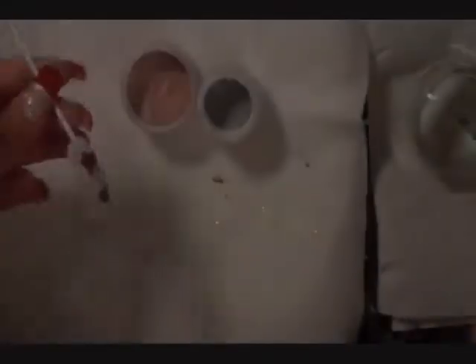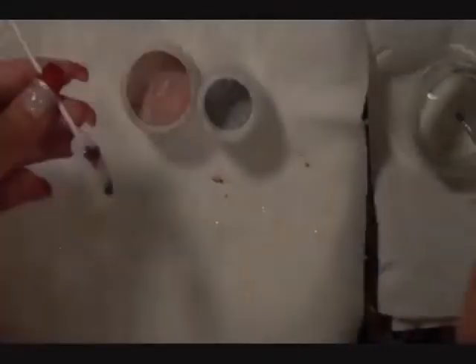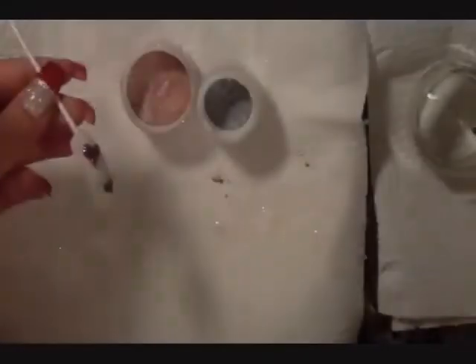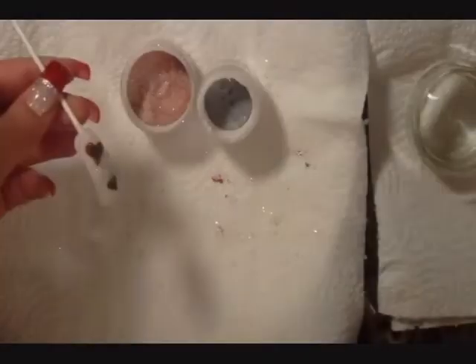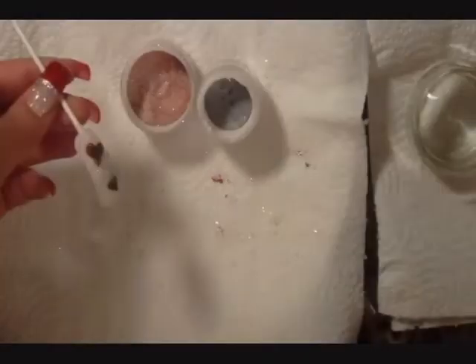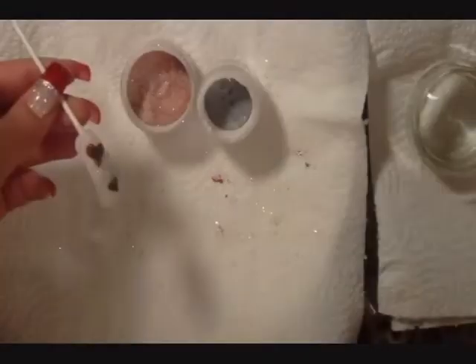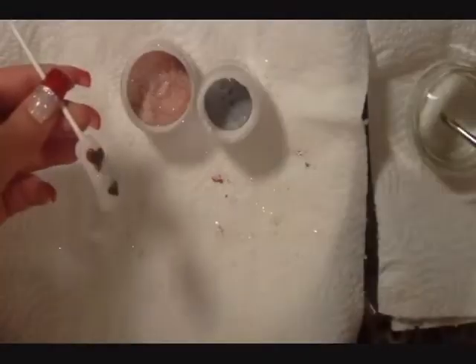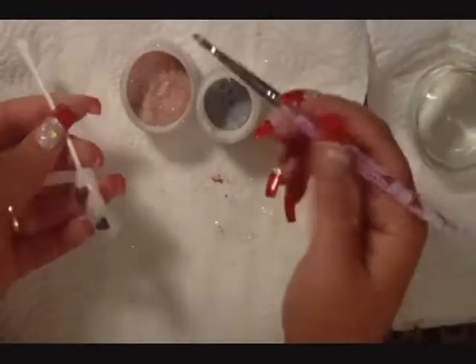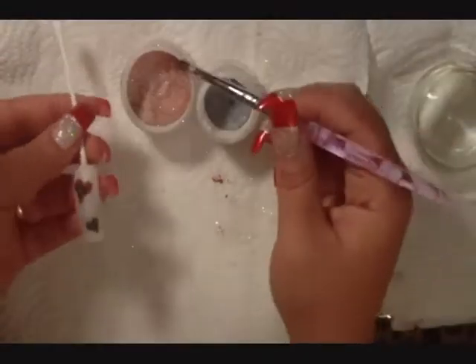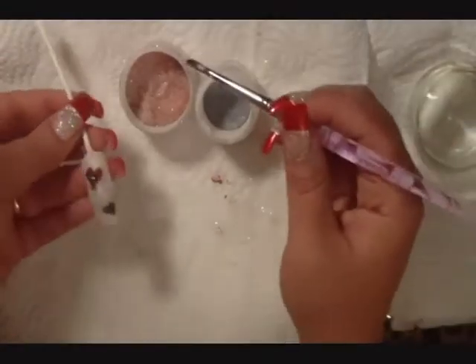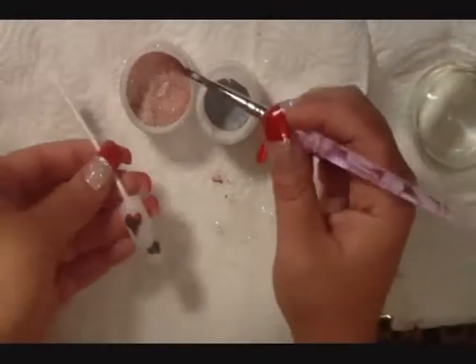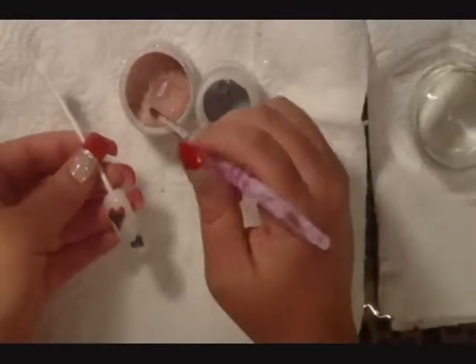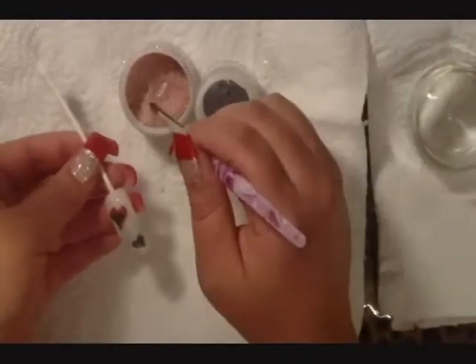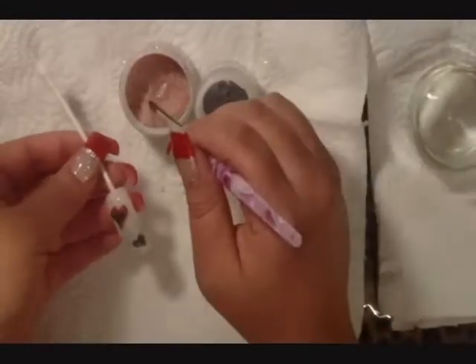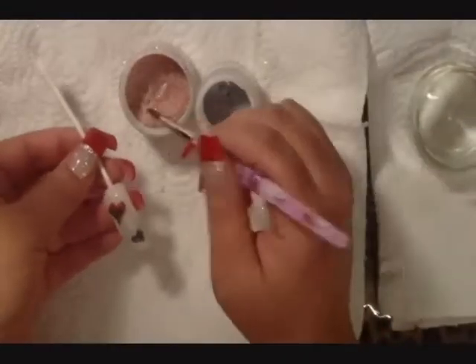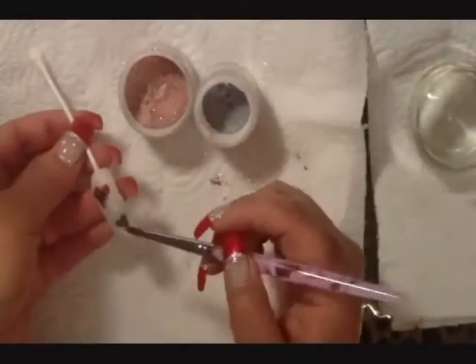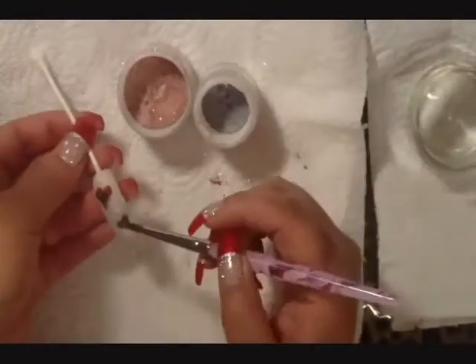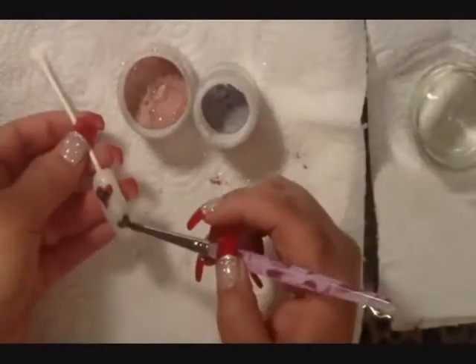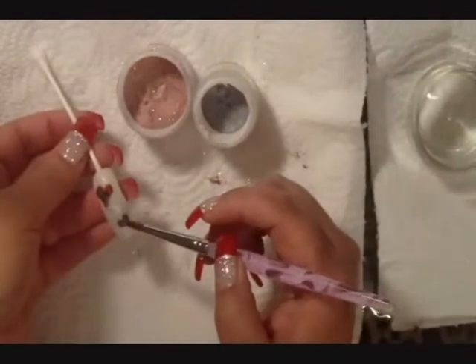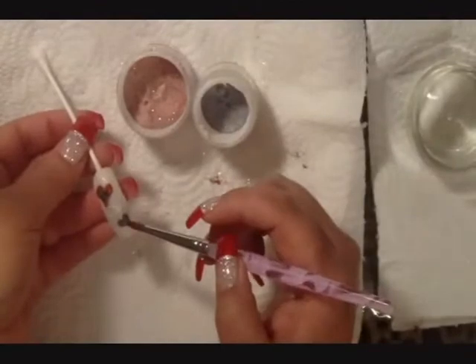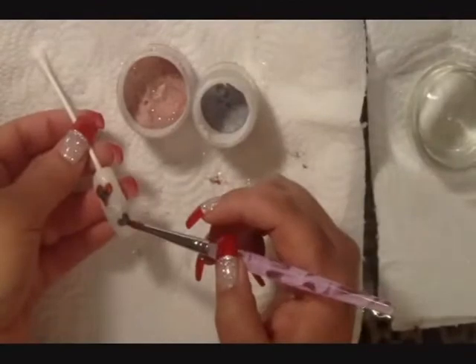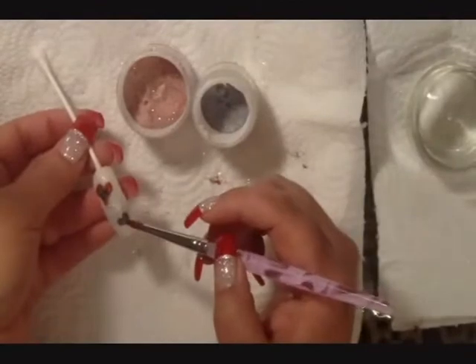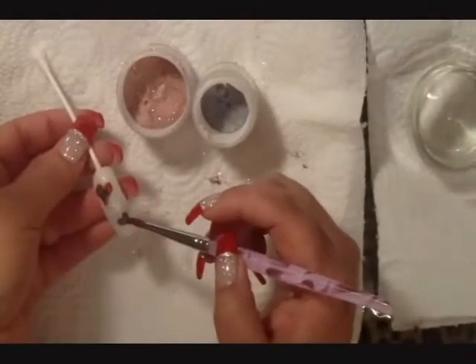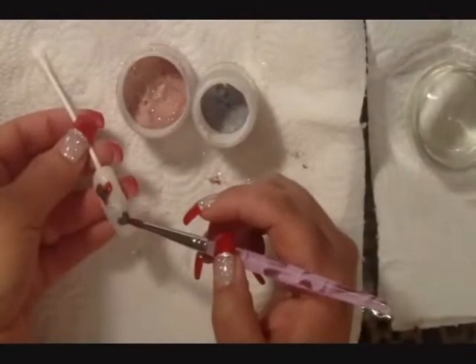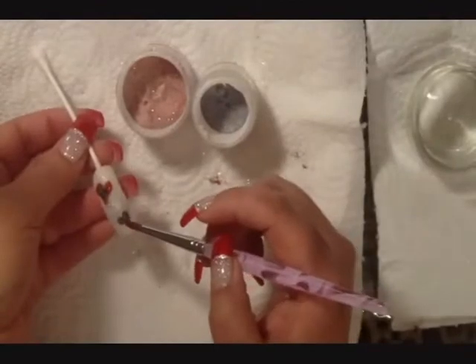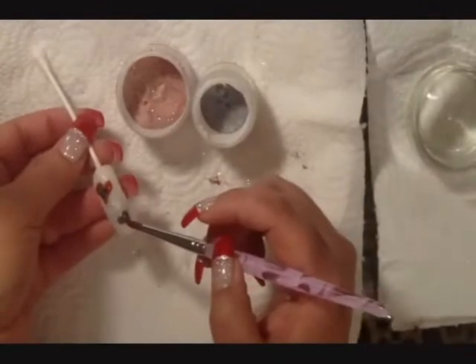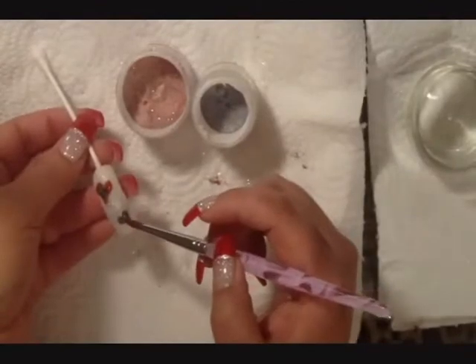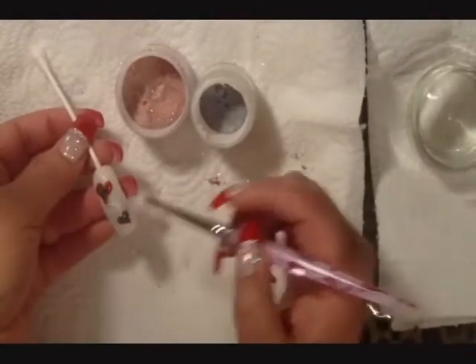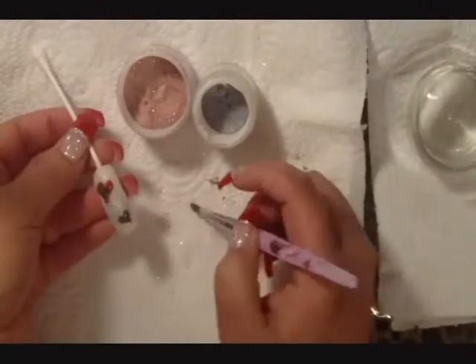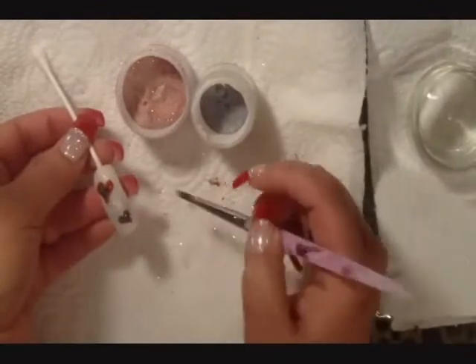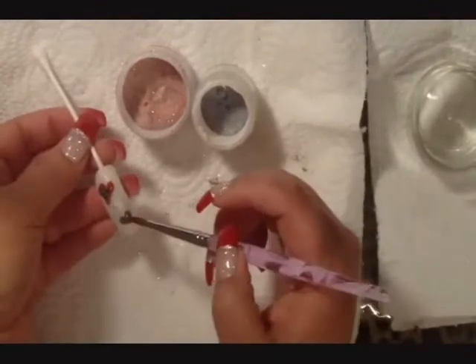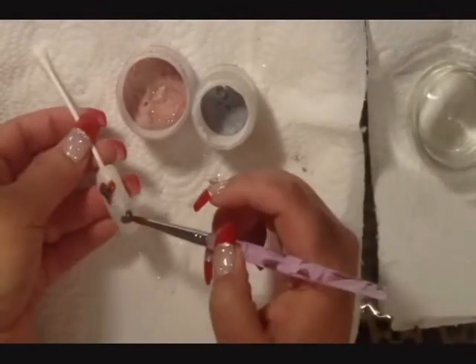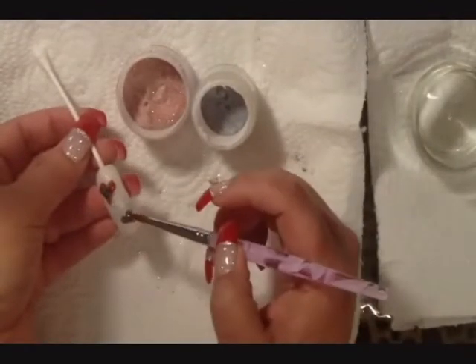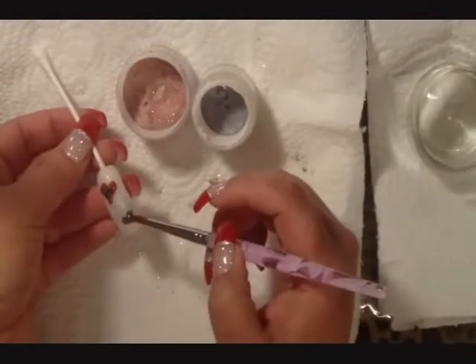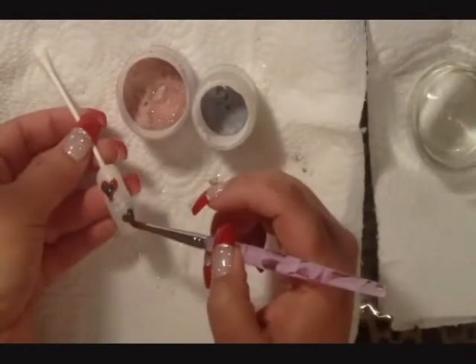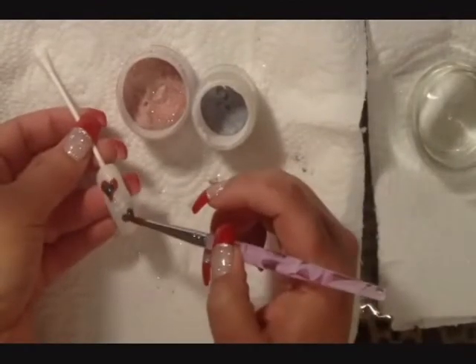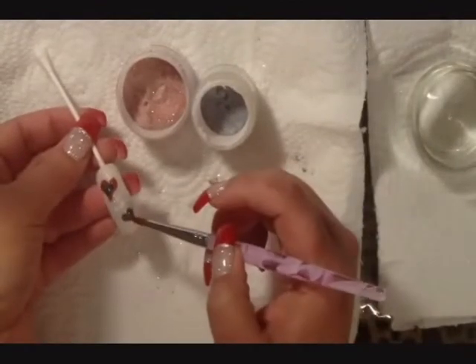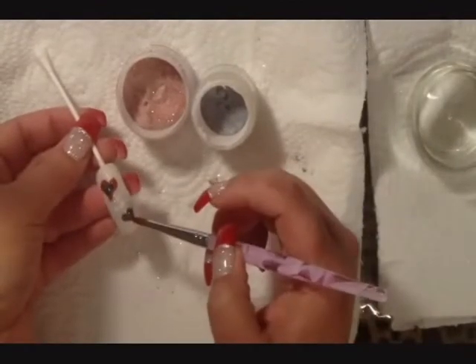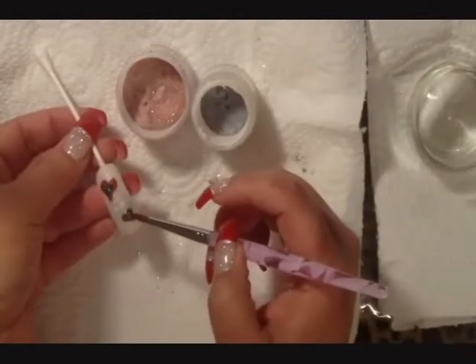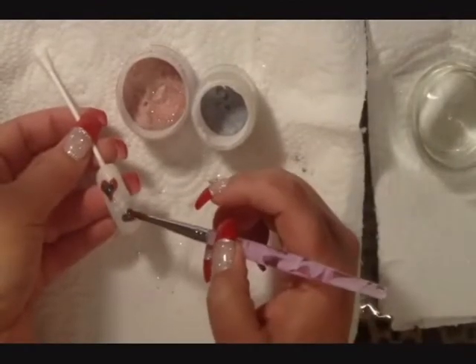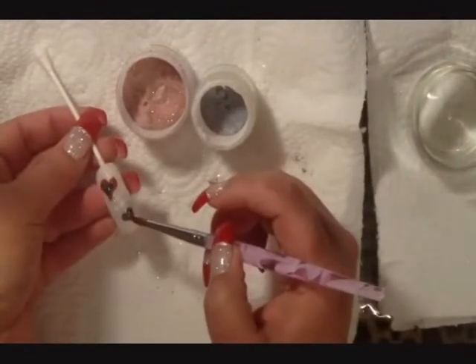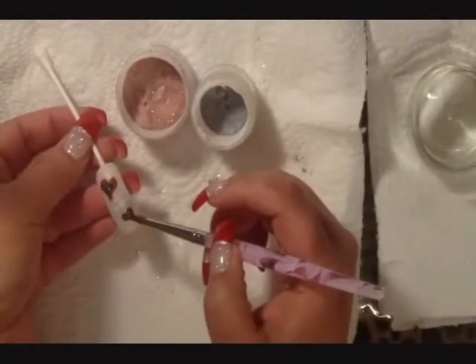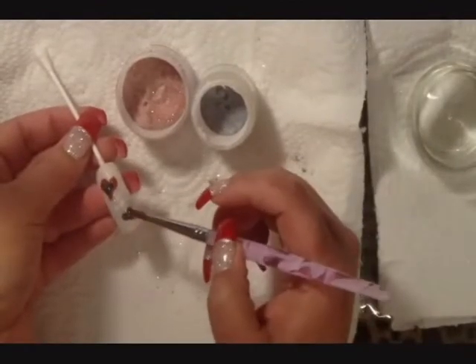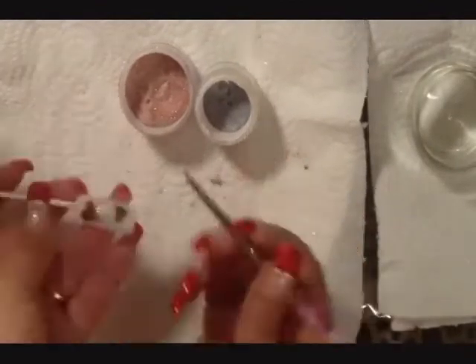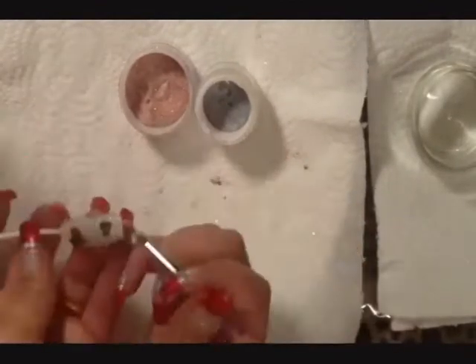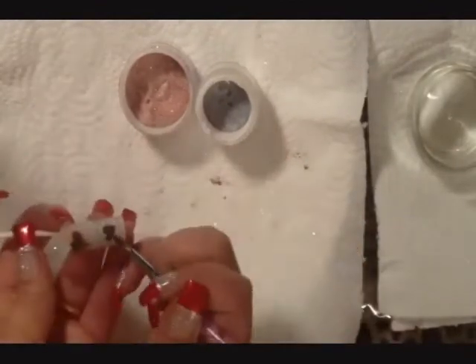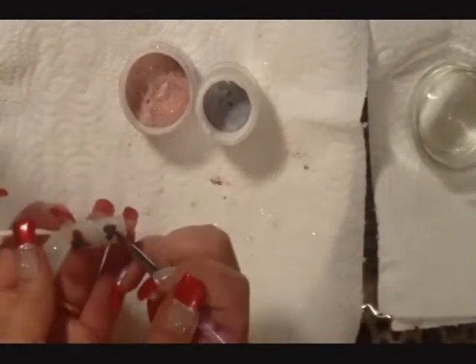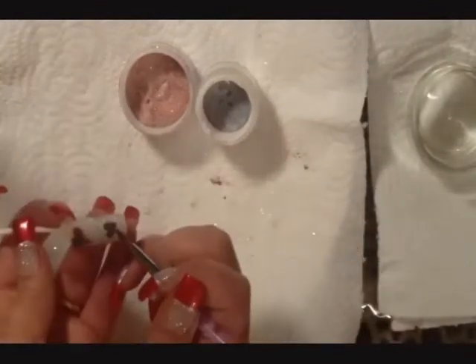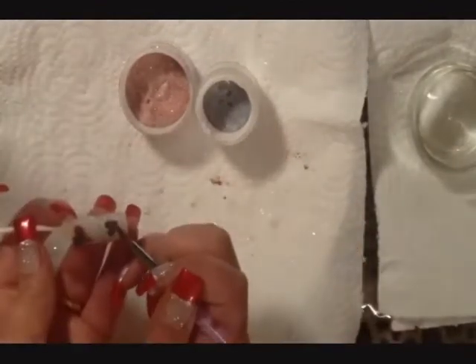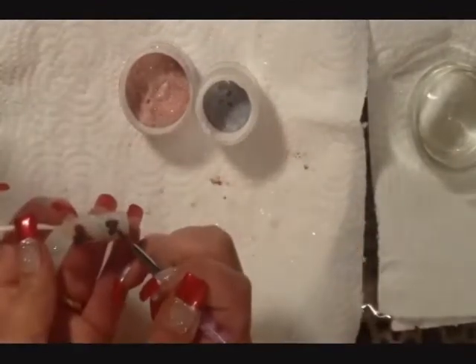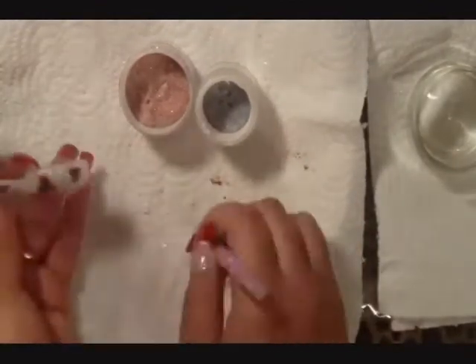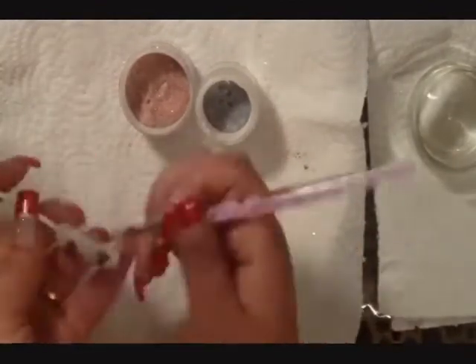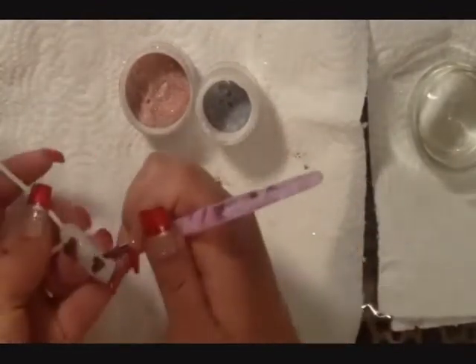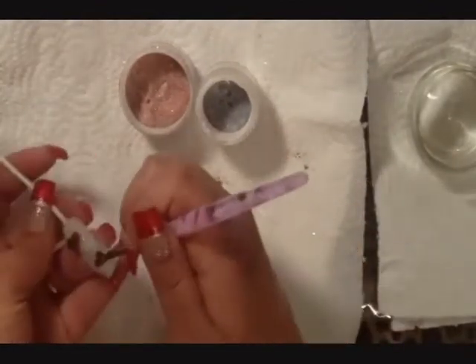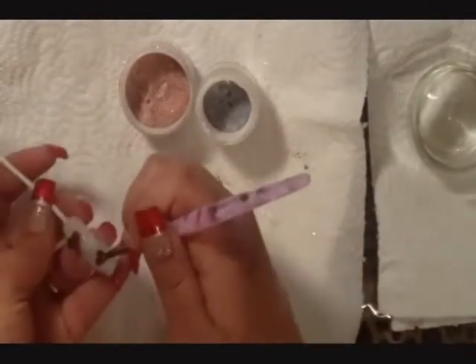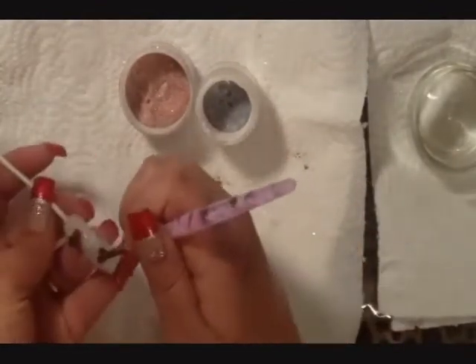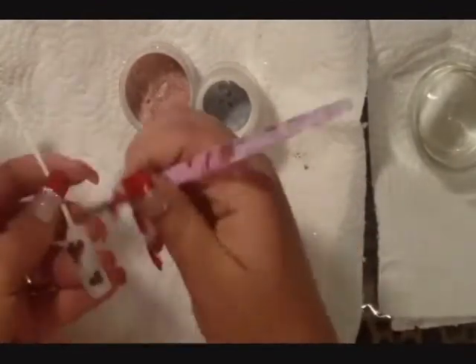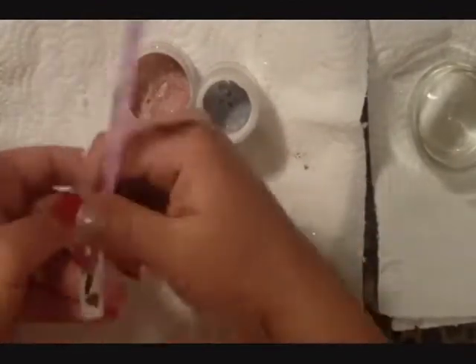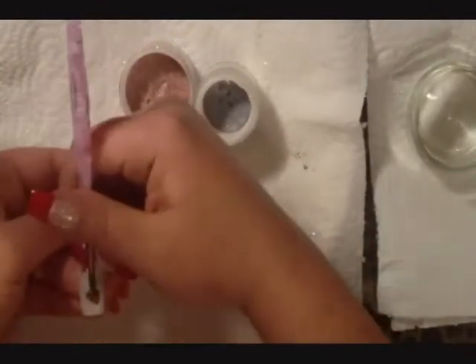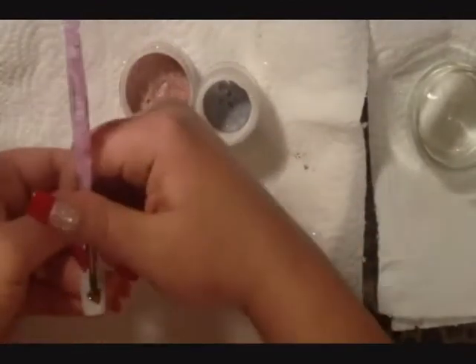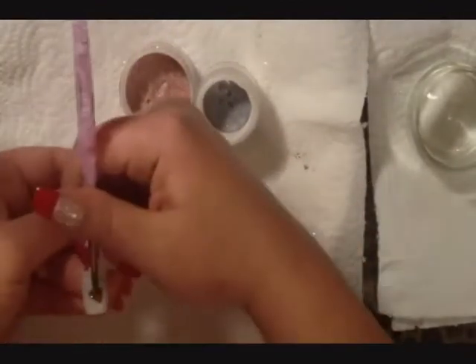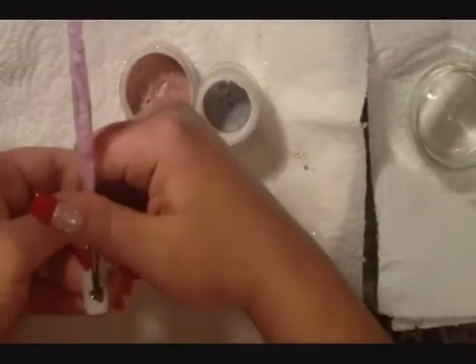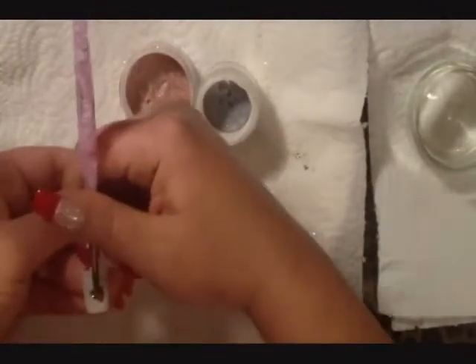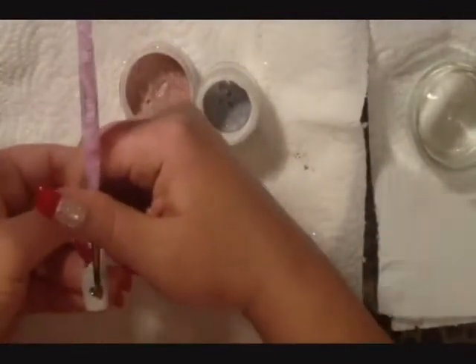Now use the red acrylic glitter to create a small heart on top of the black heart.